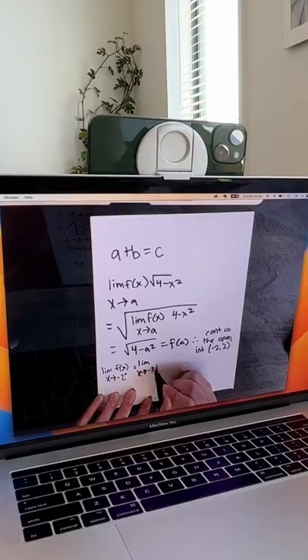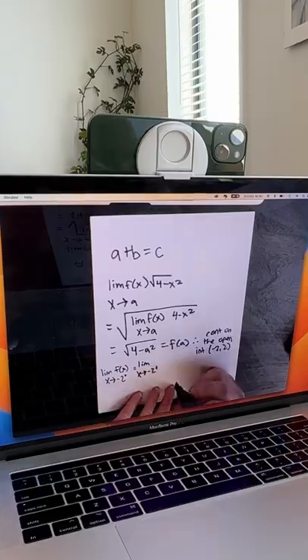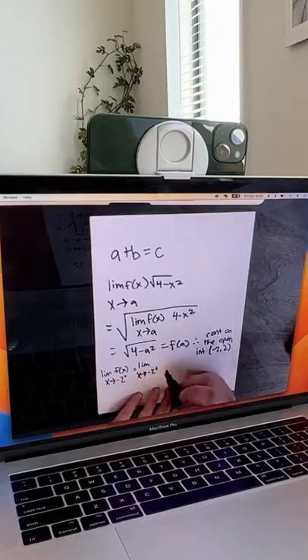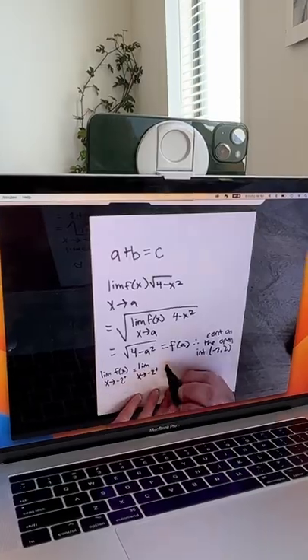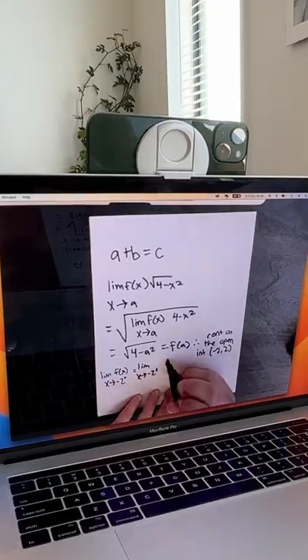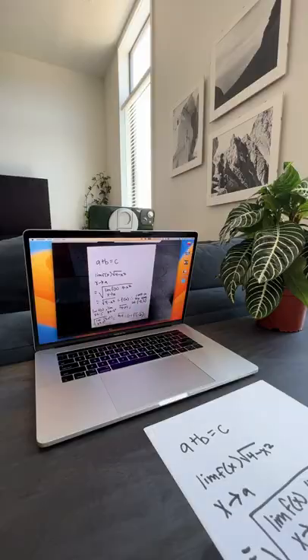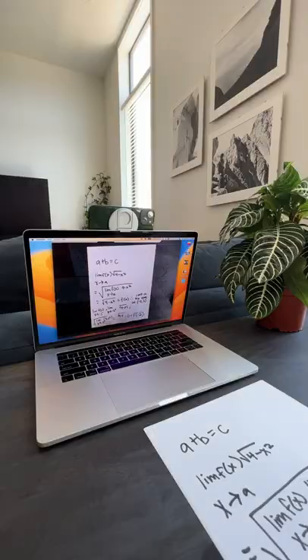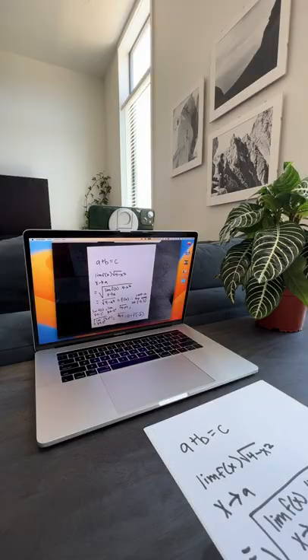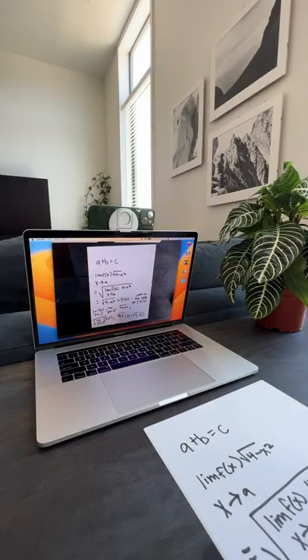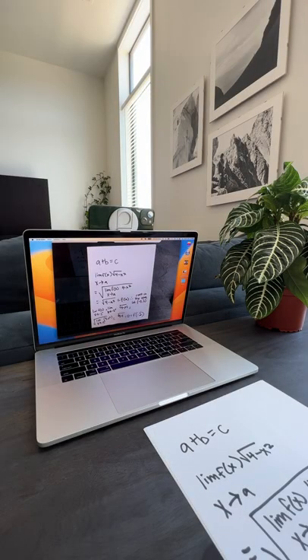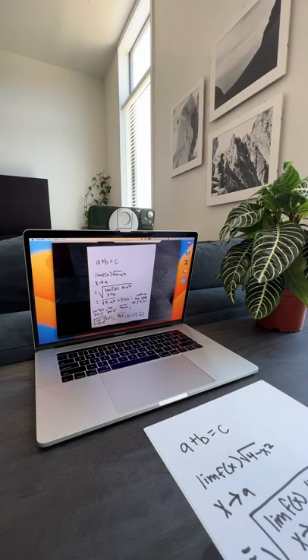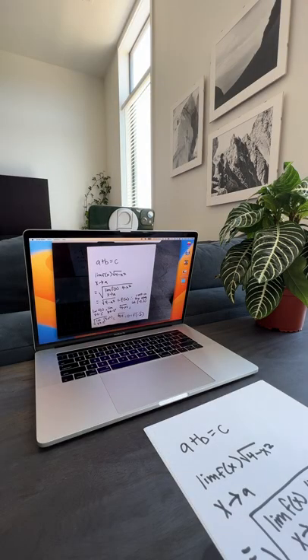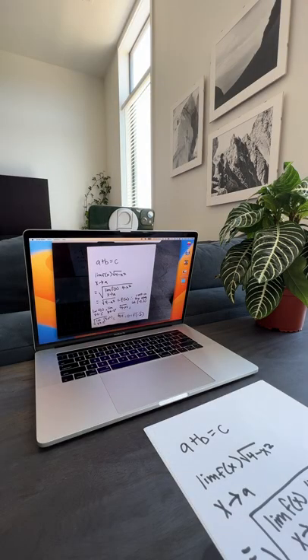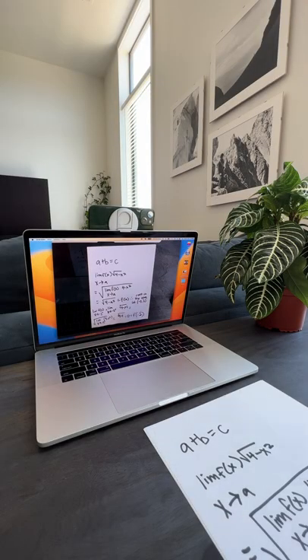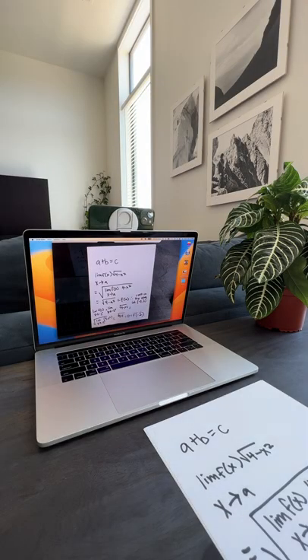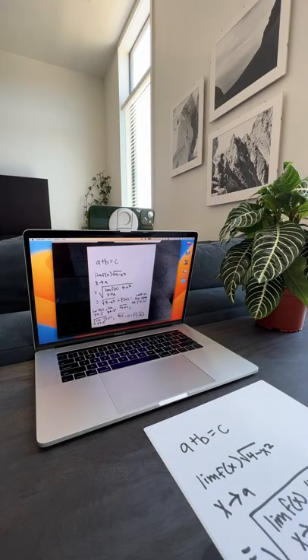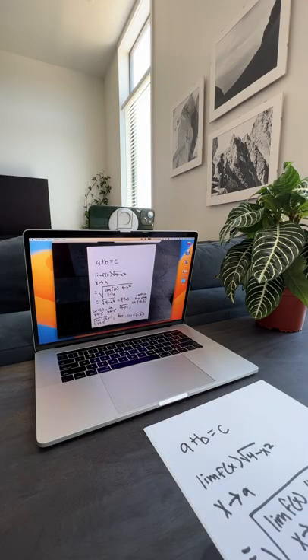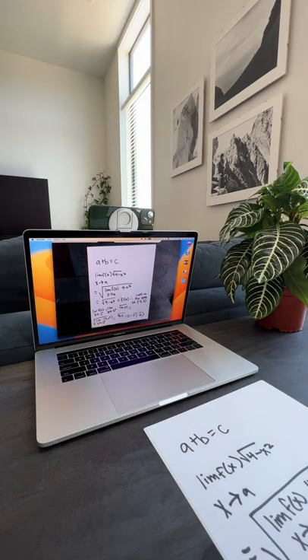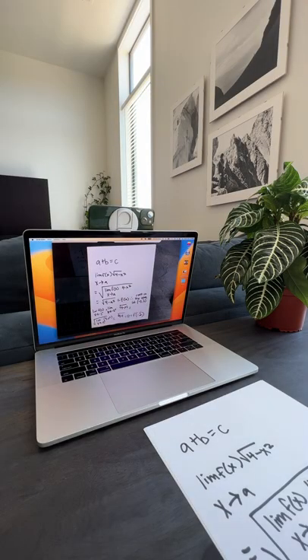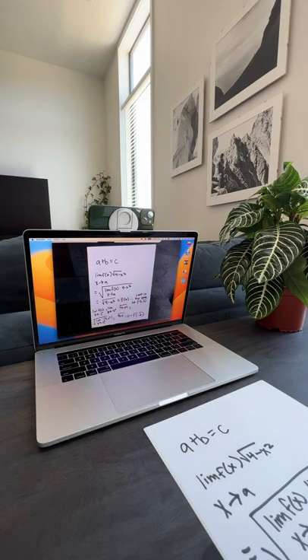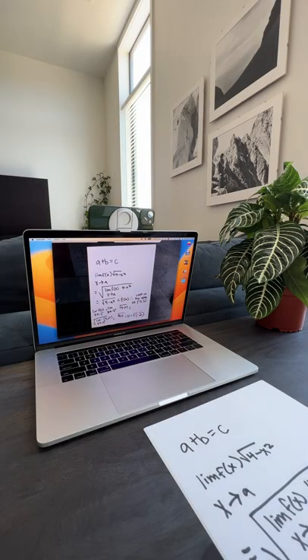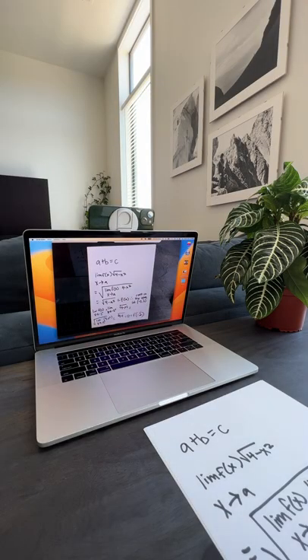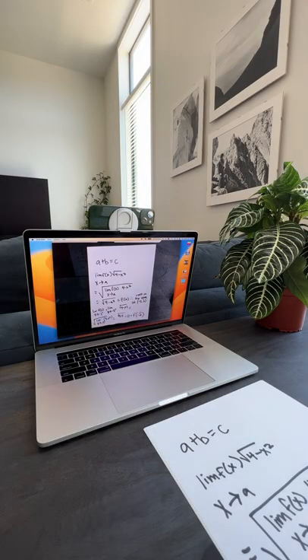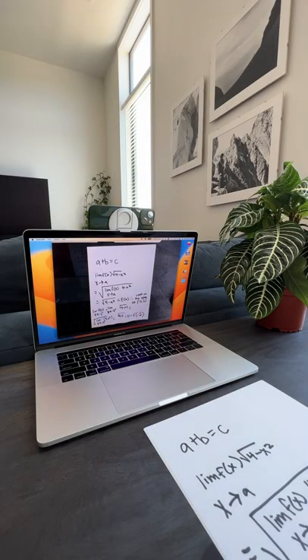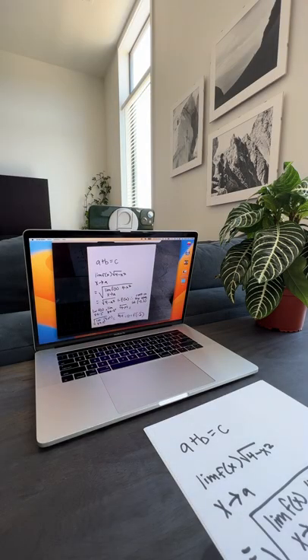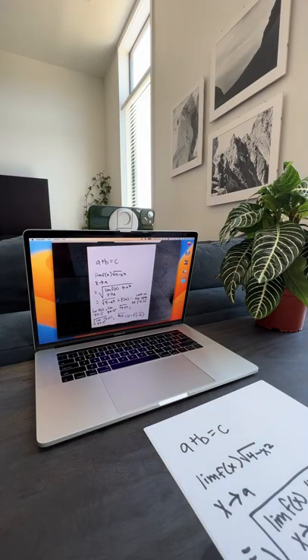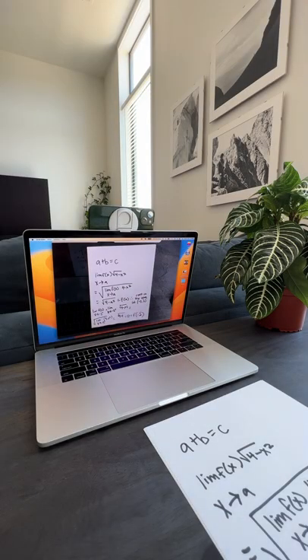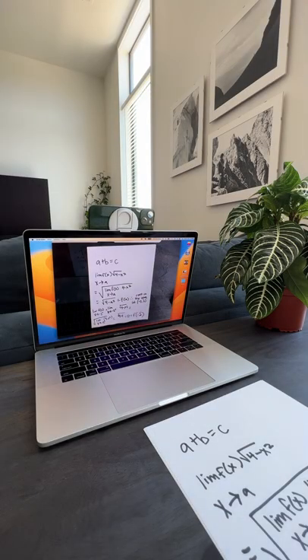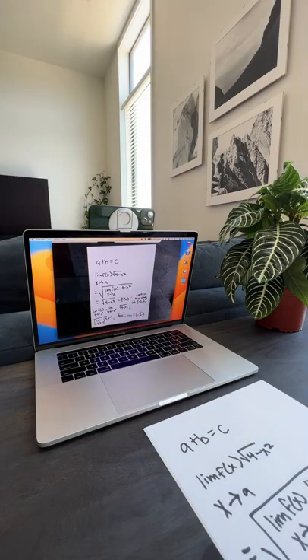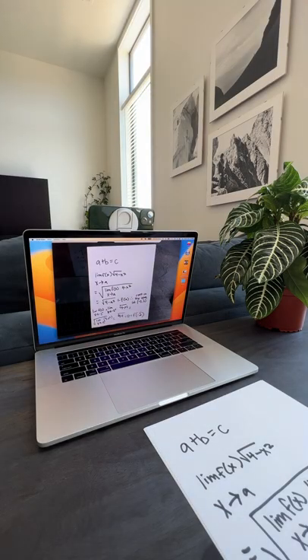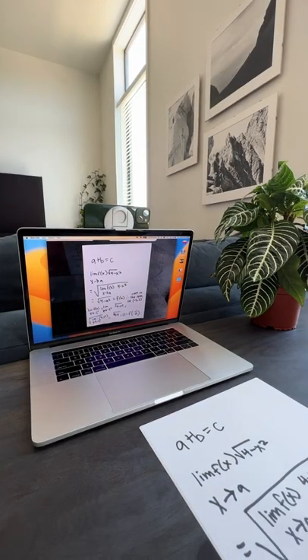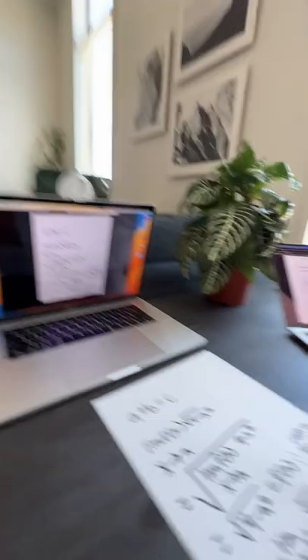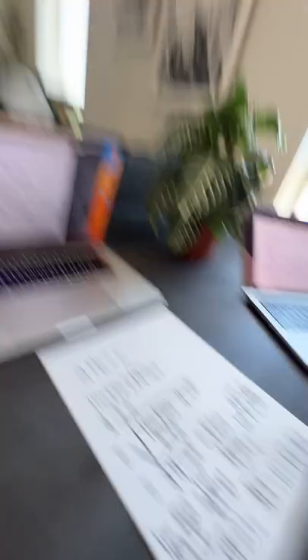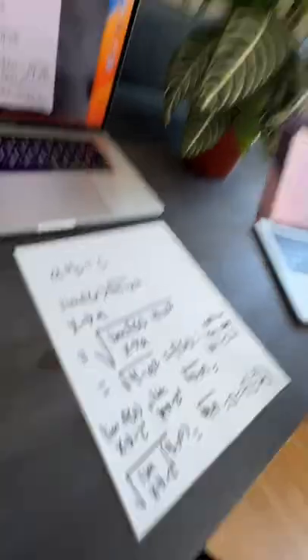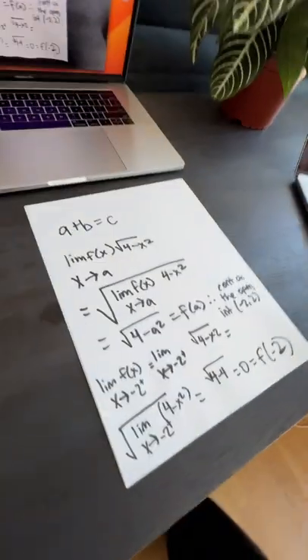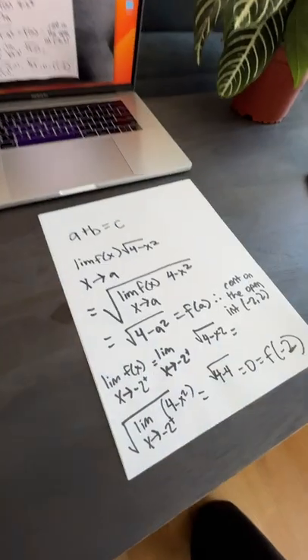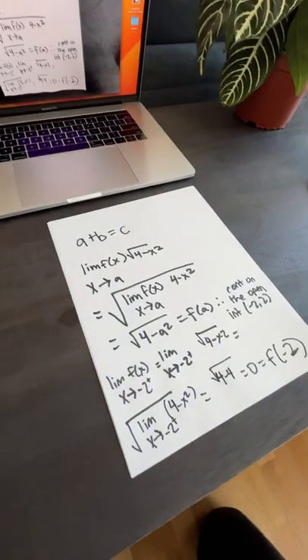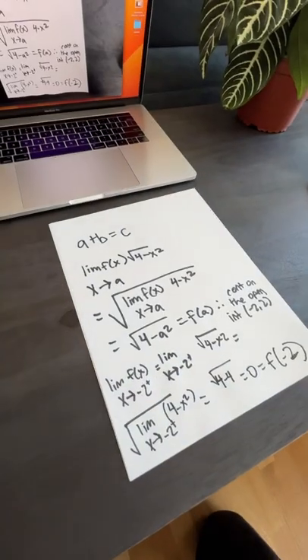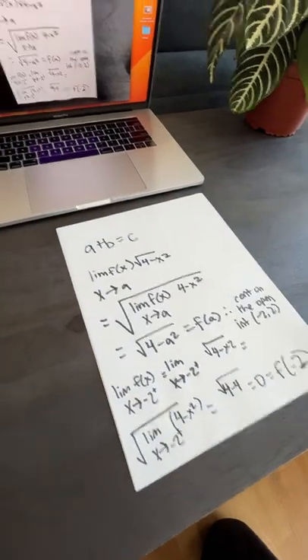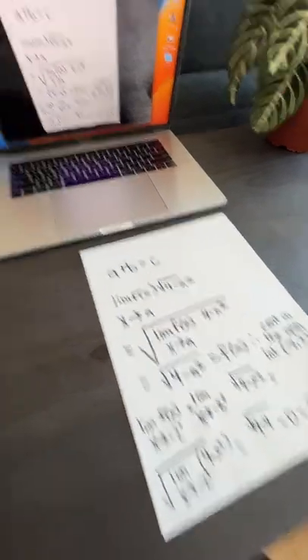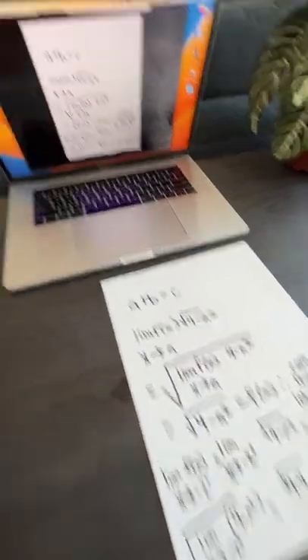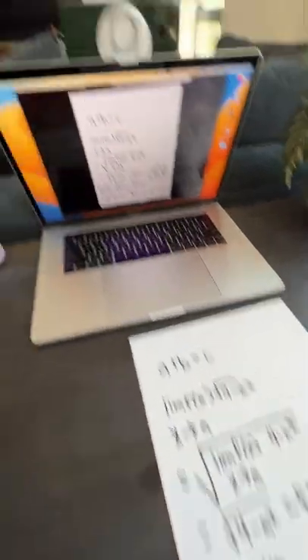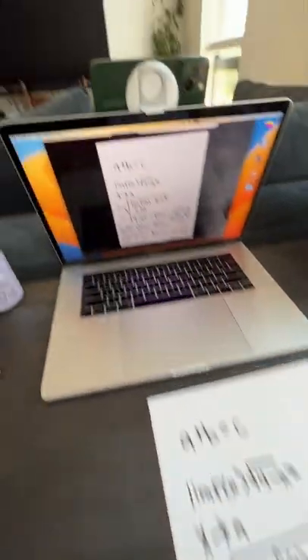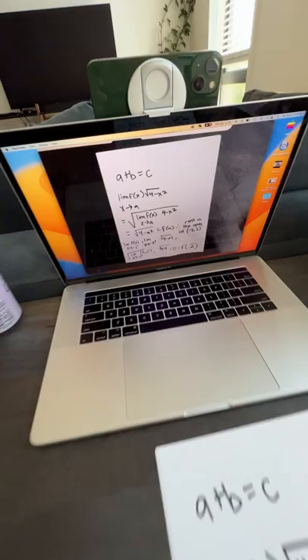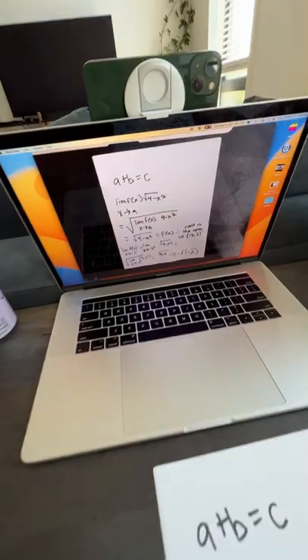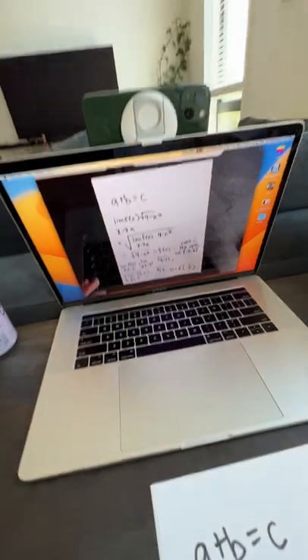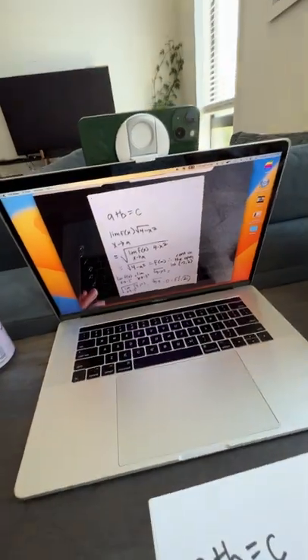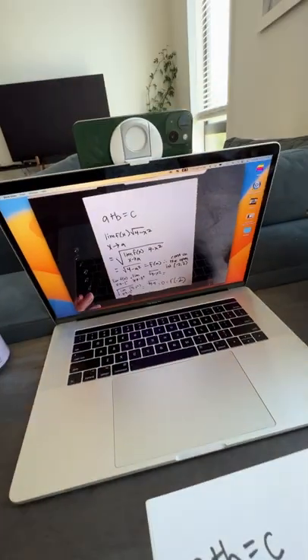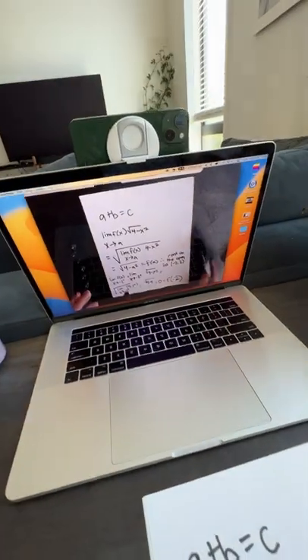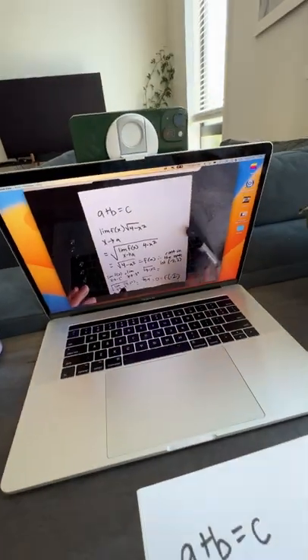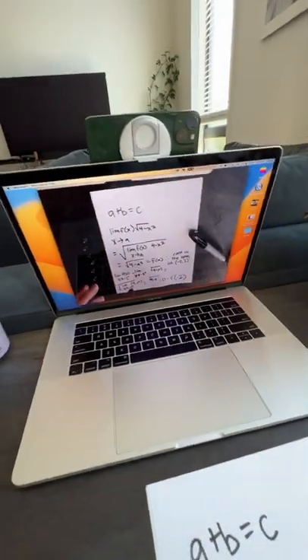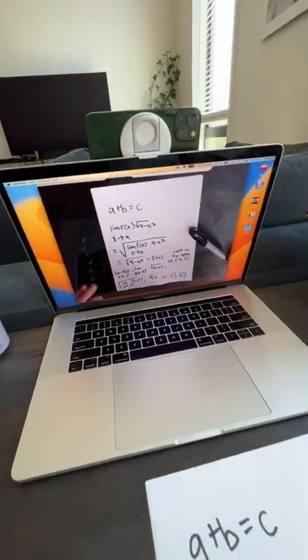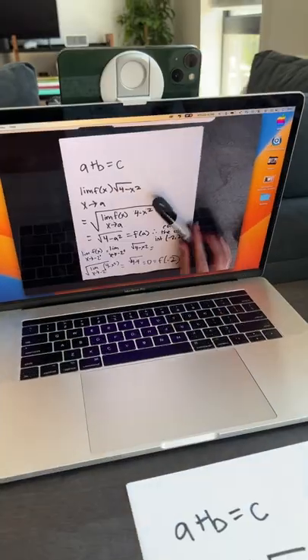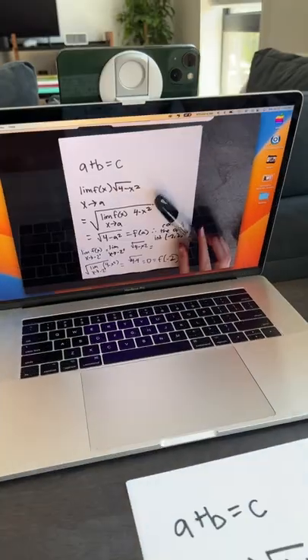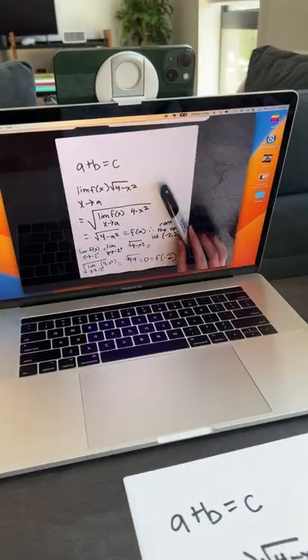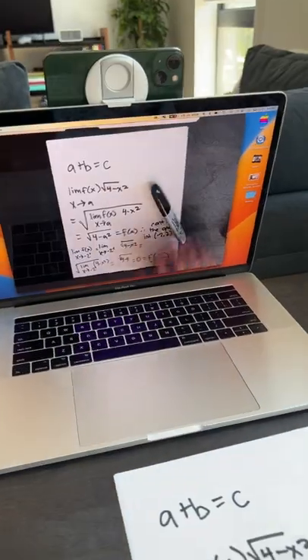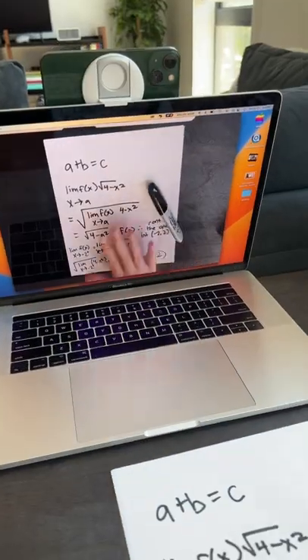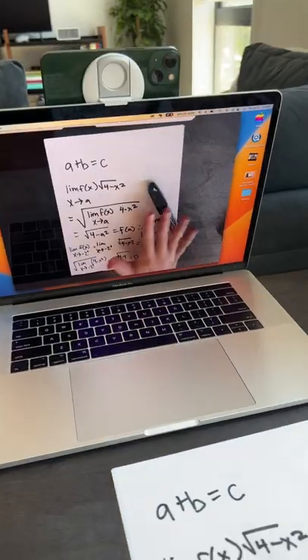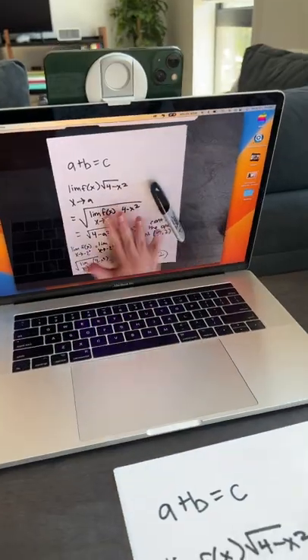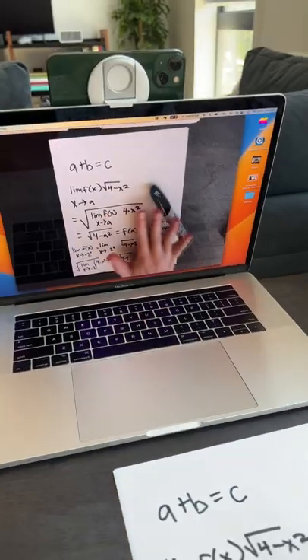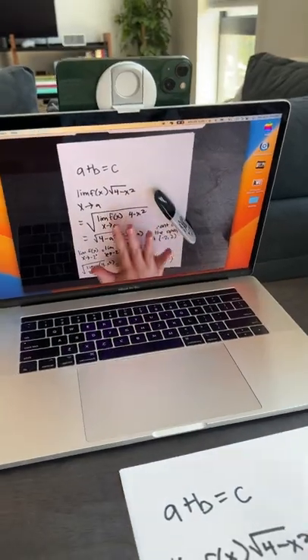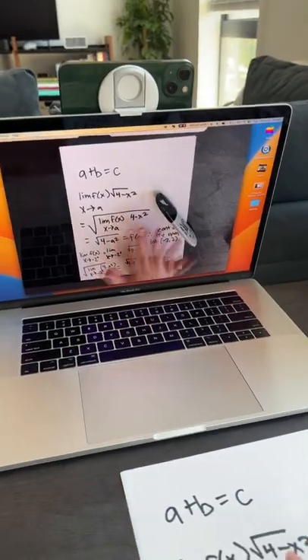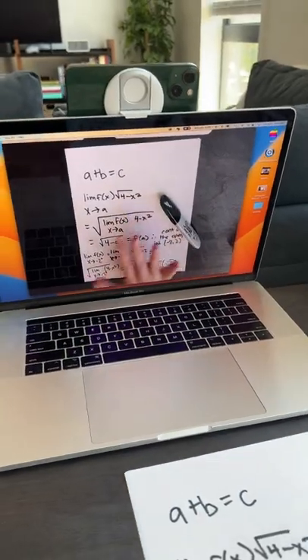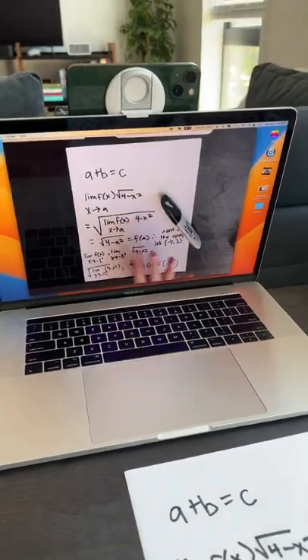God, that is the worst. I'm so glad I am no longer in school. But oh my gosh, look how freaking cool.